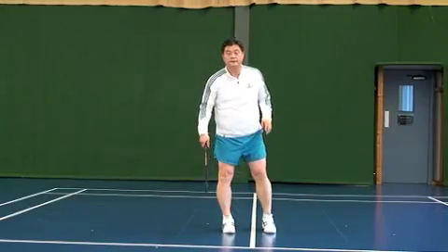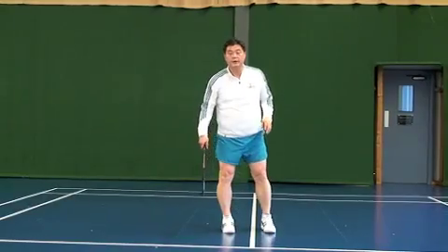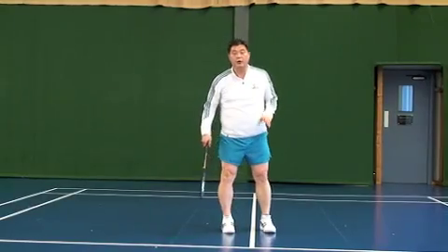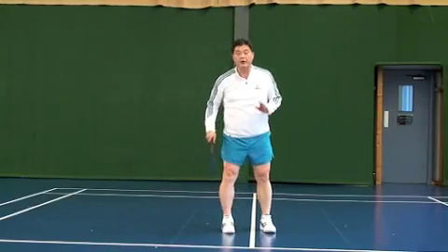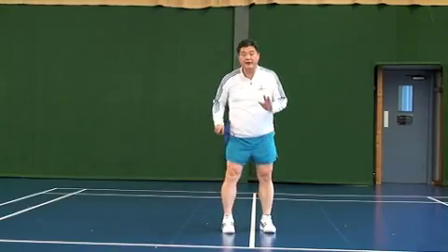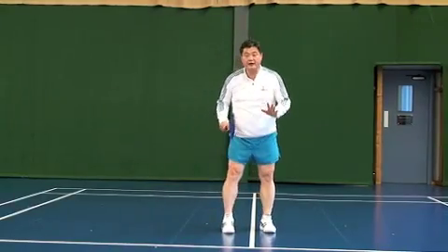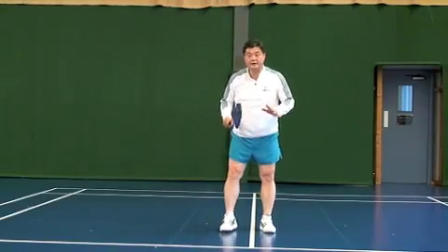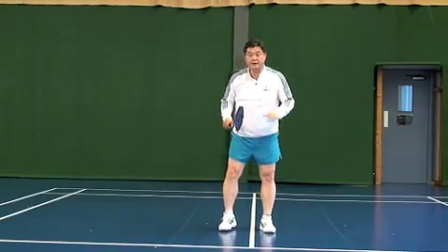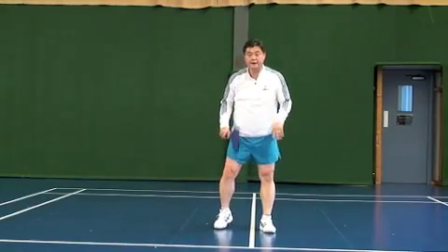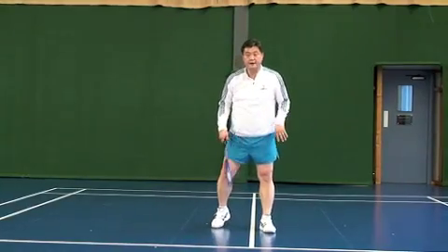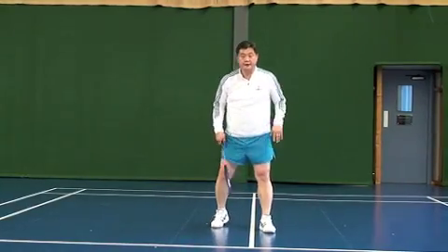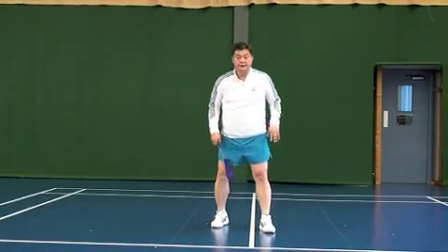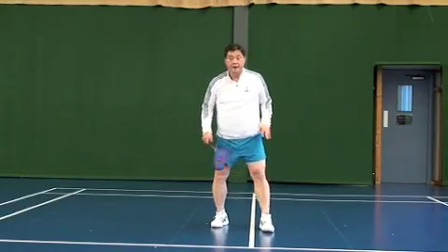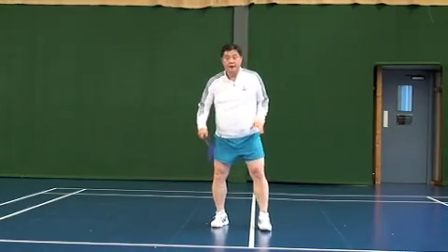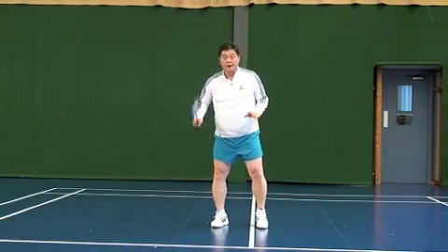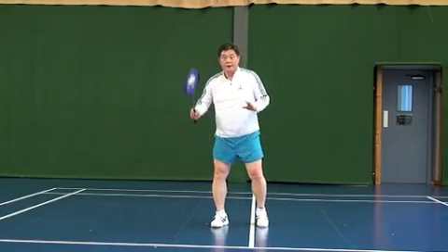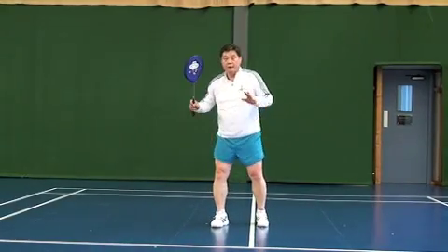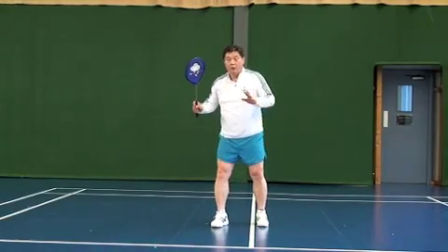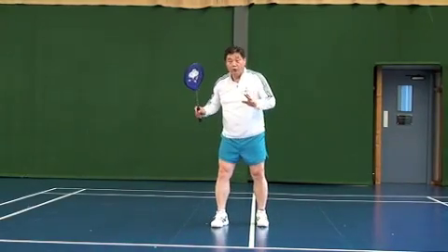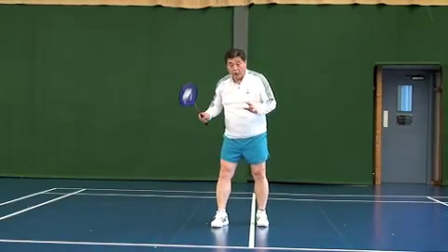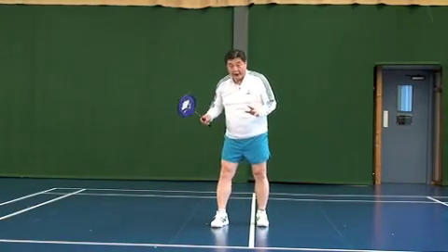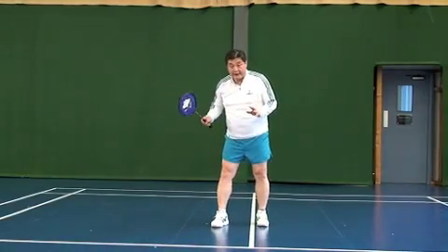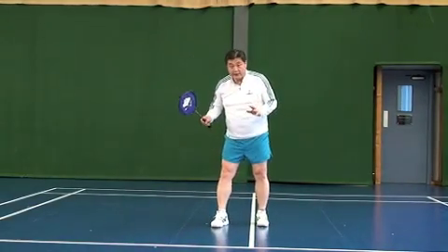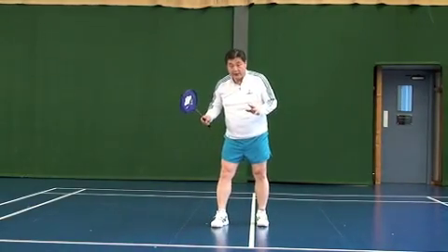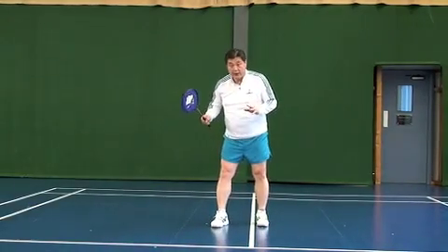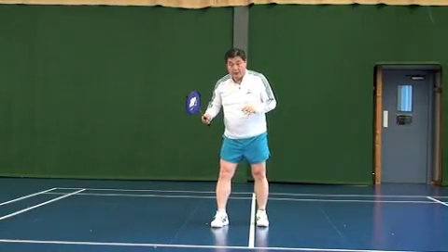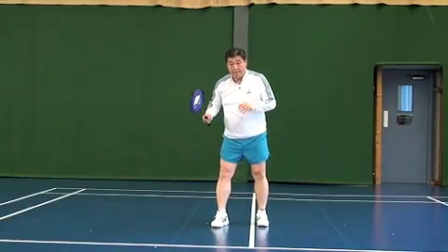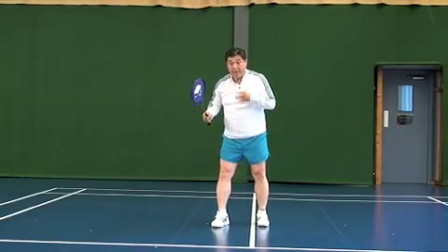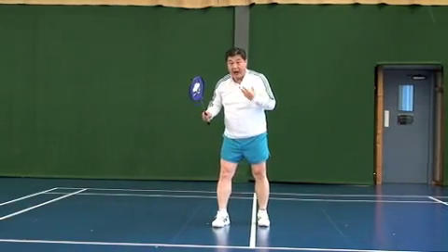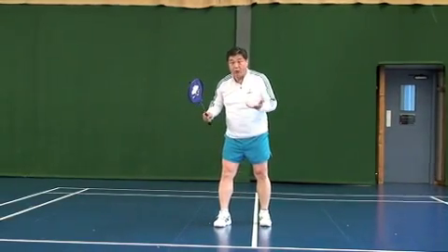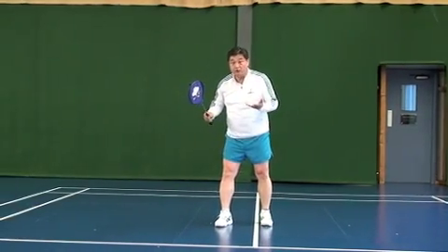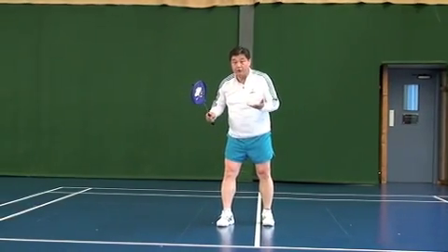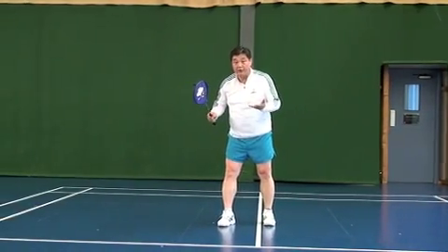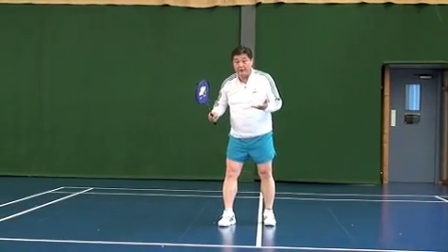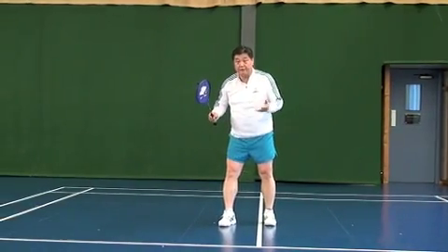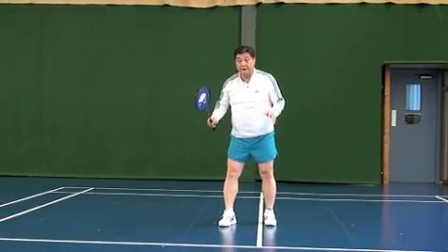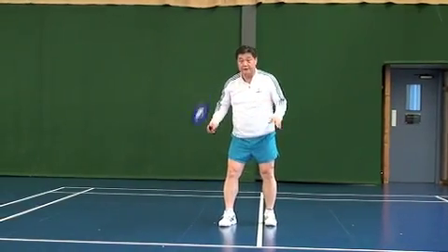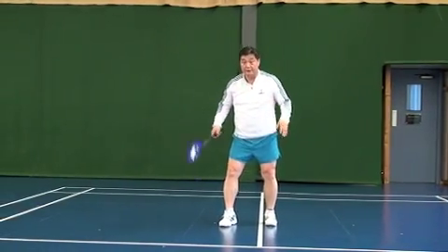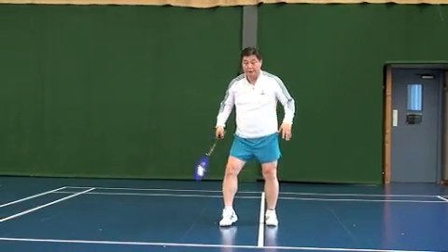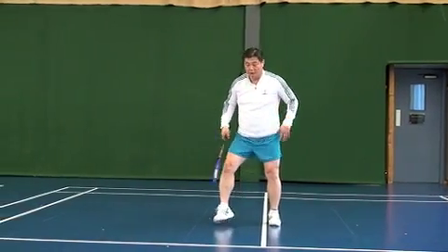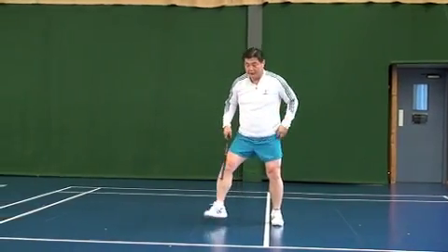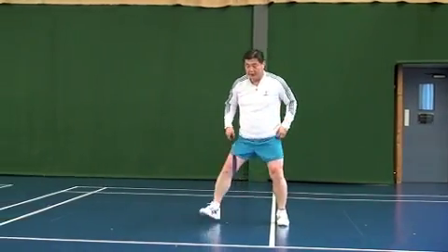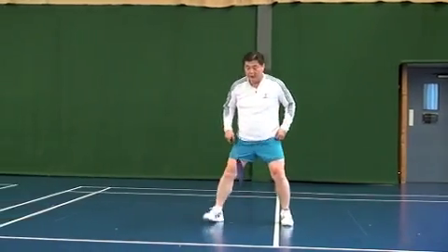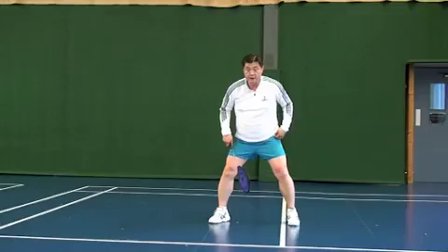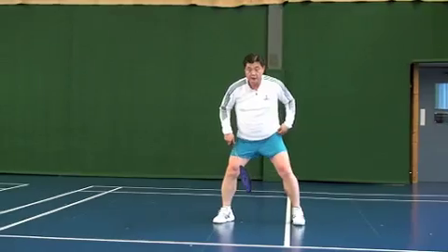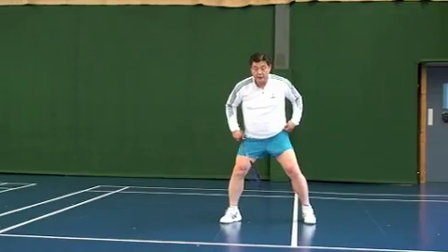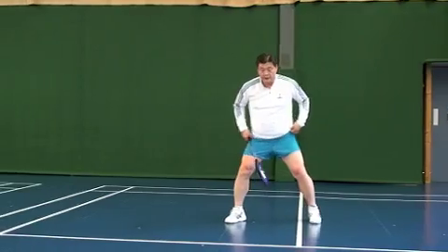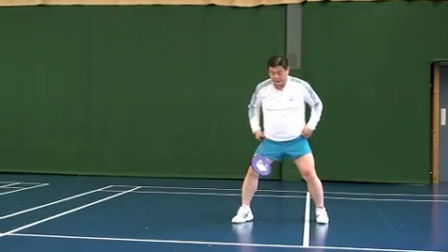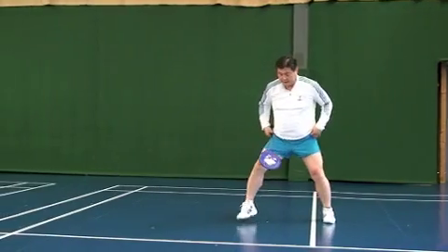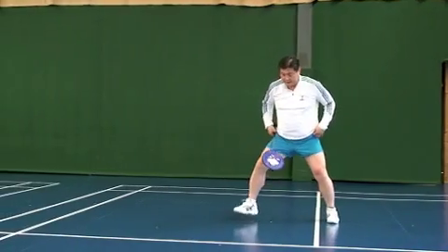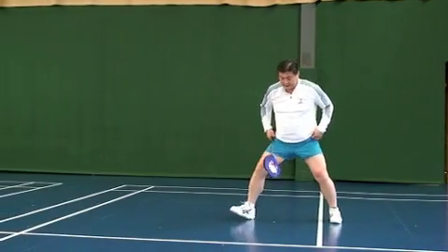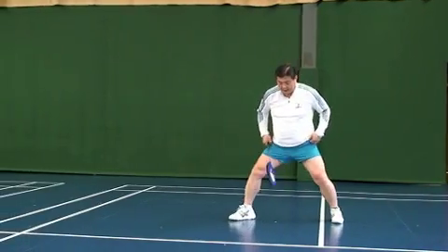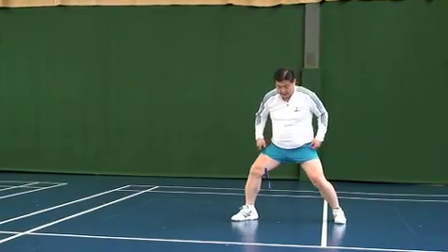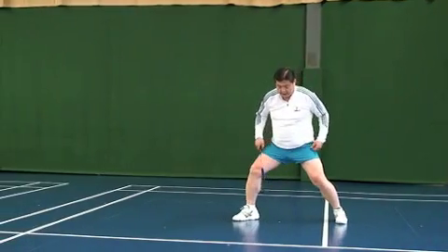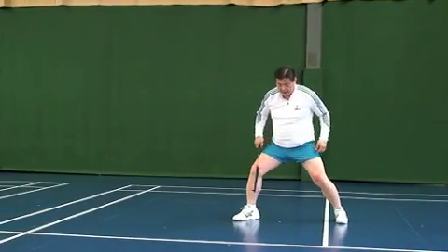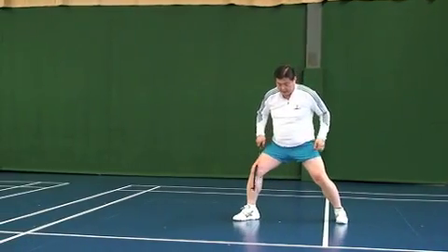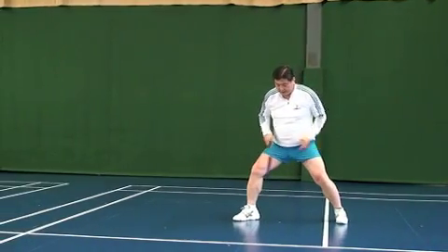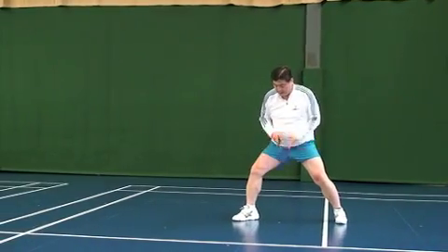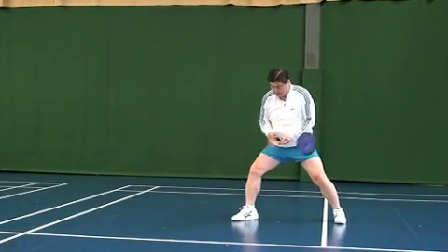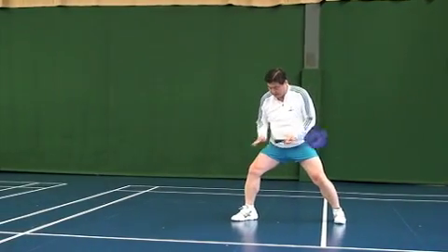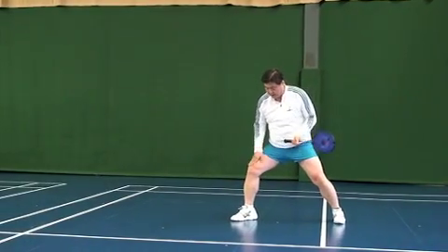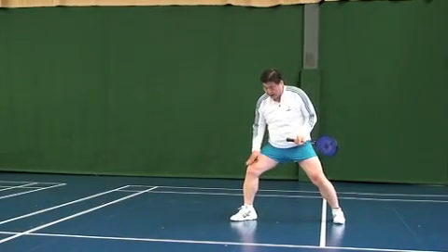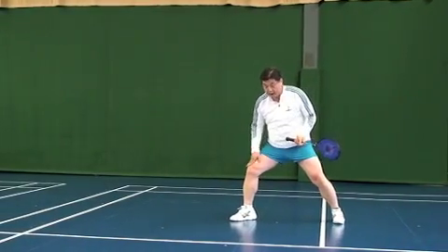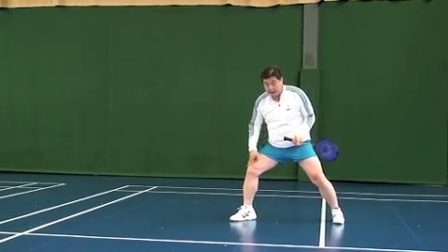Ok, next: forehand power drive. Ok, set. There.